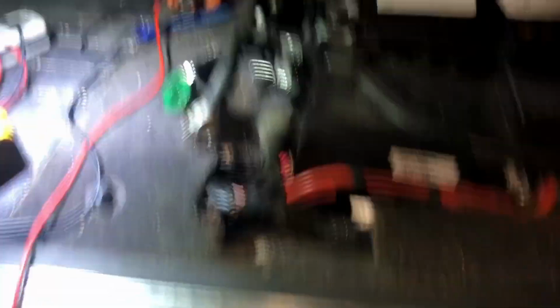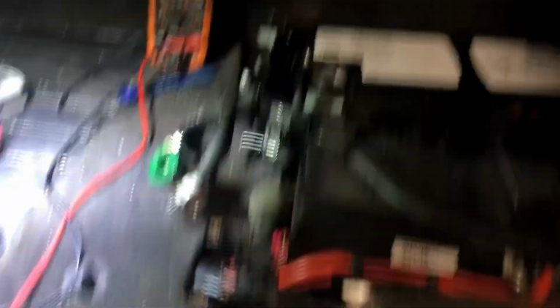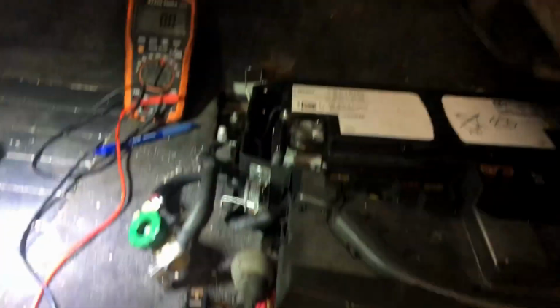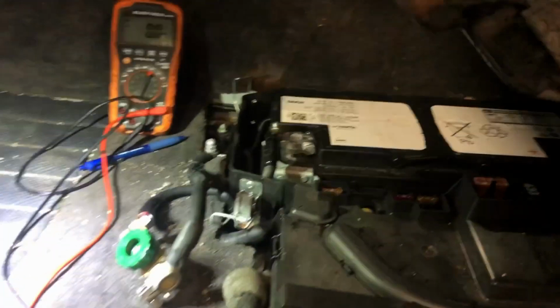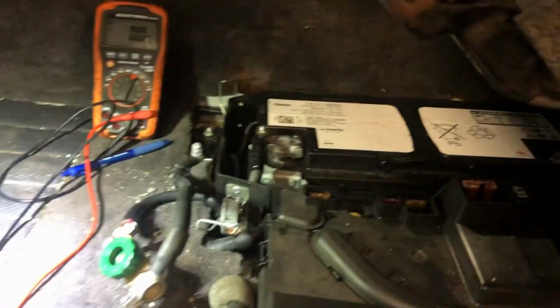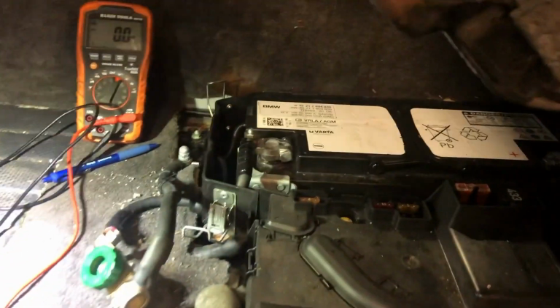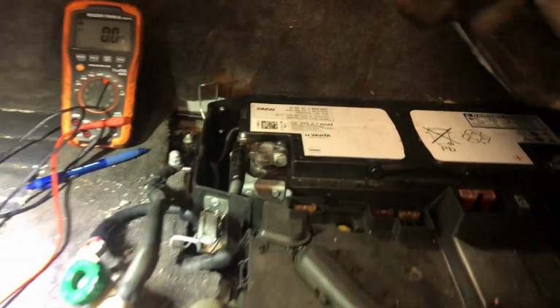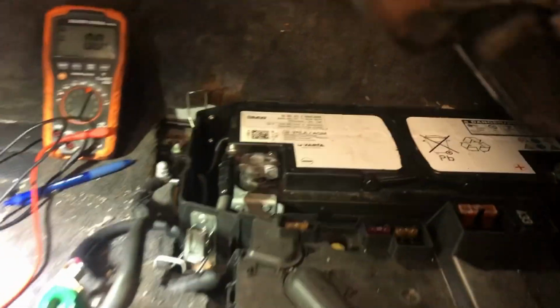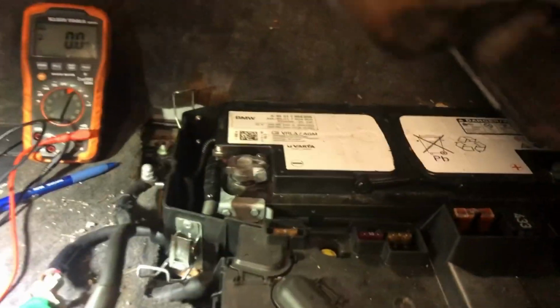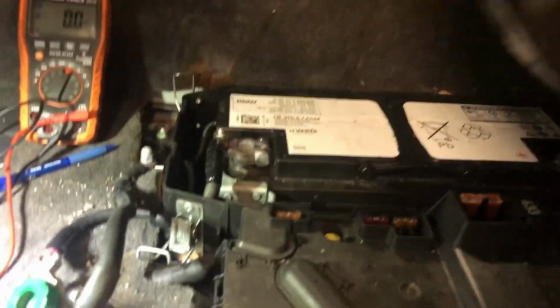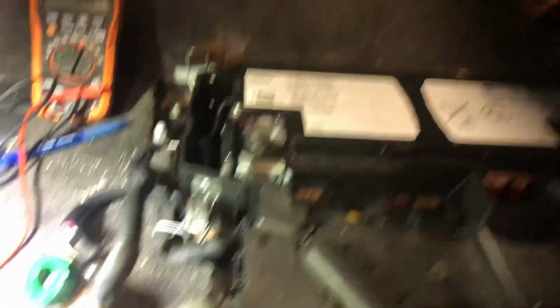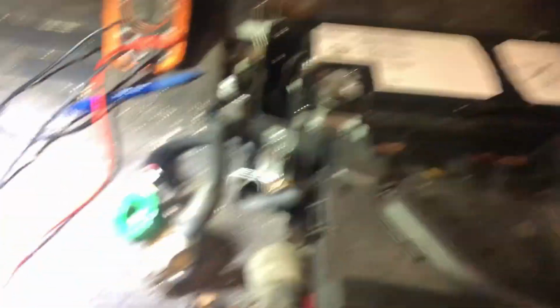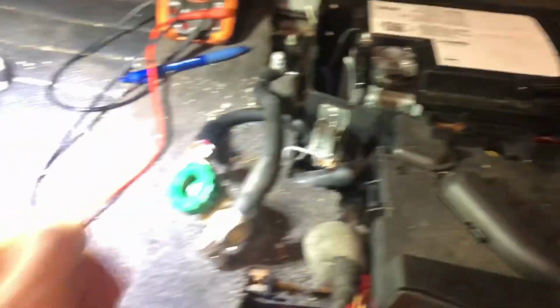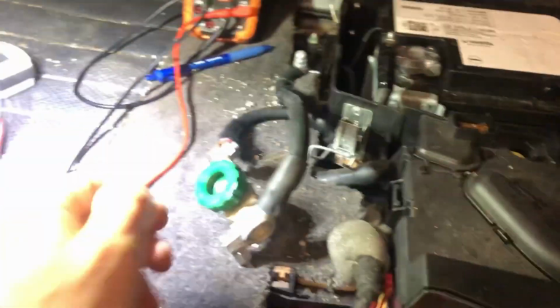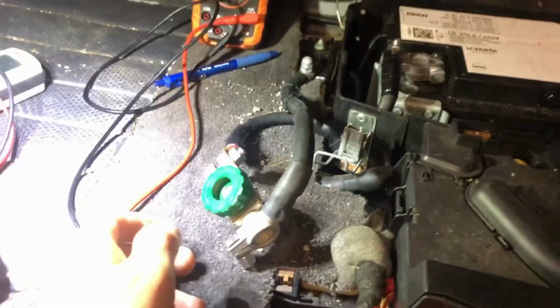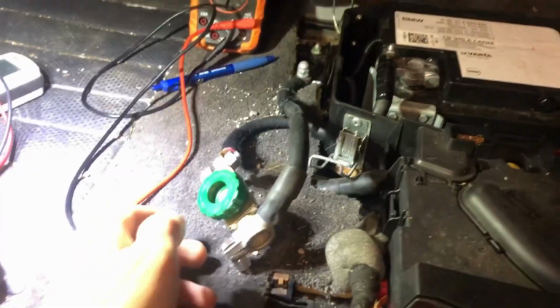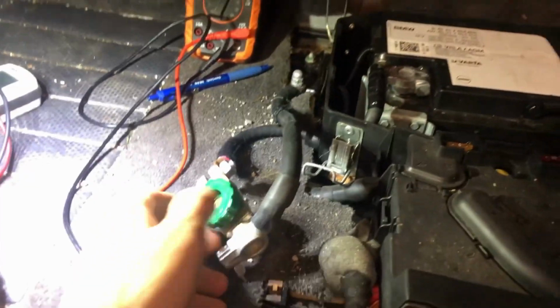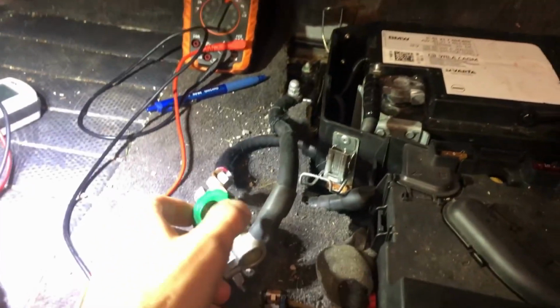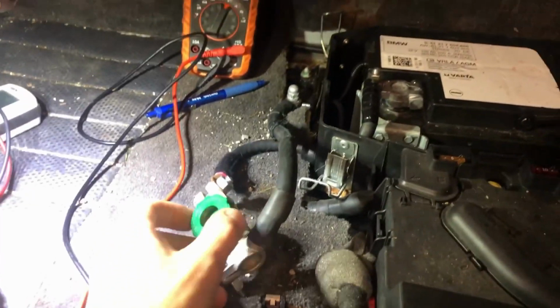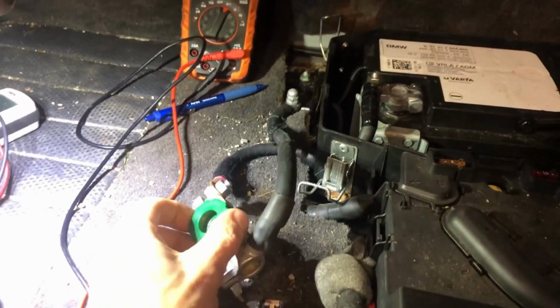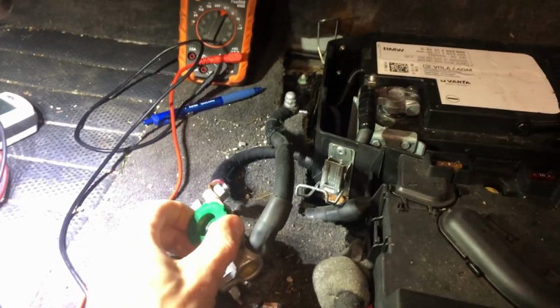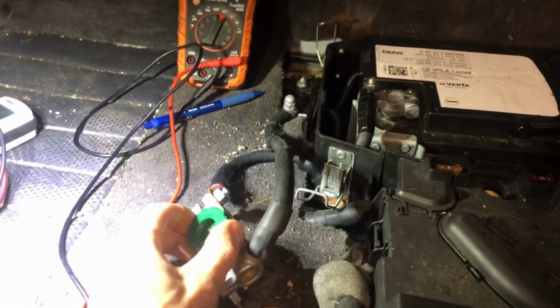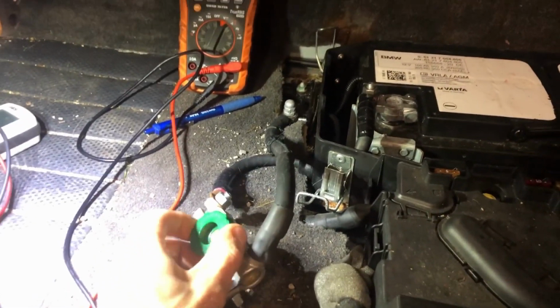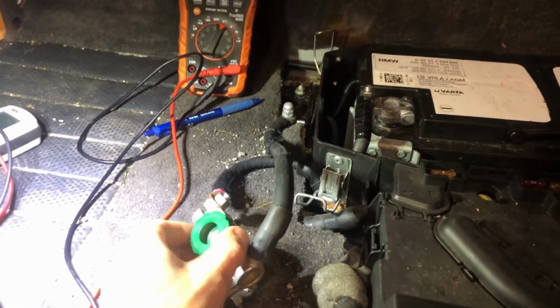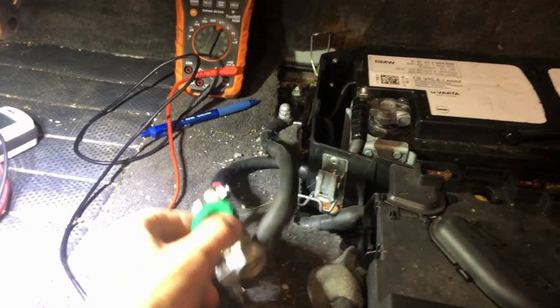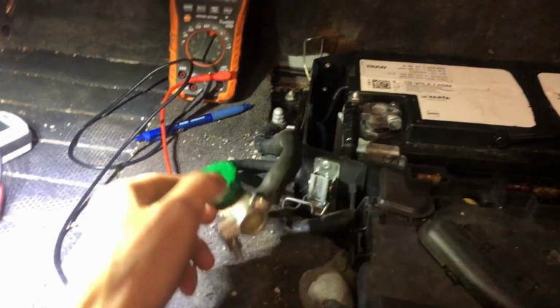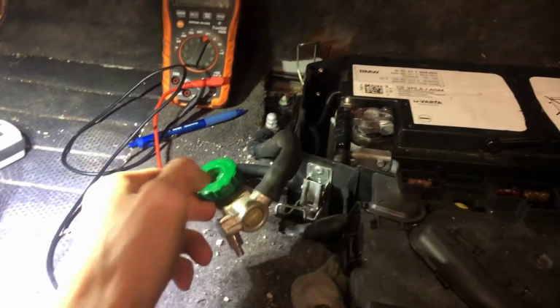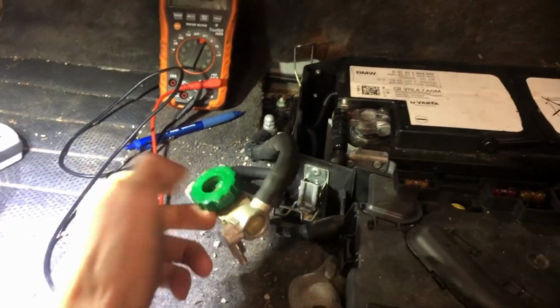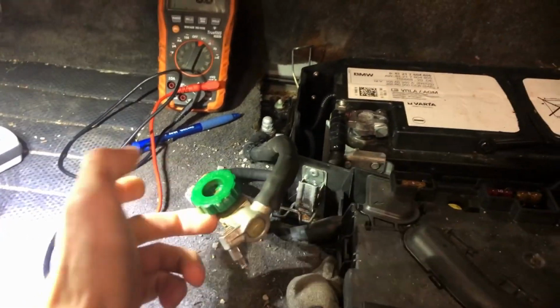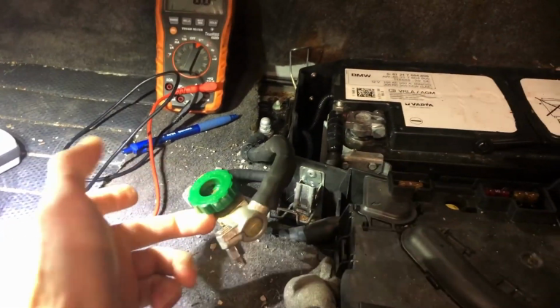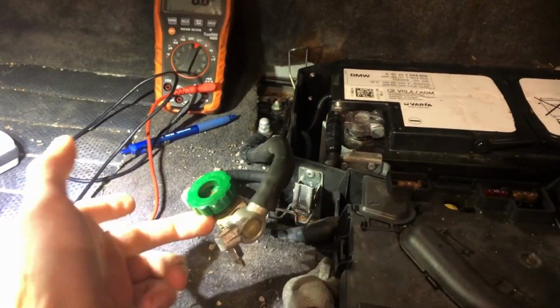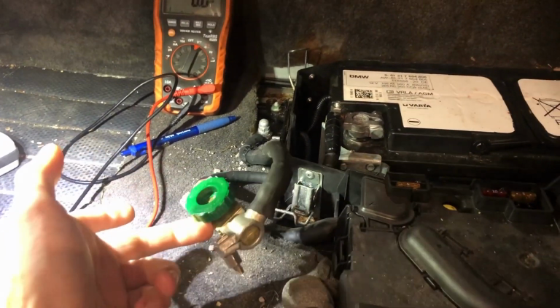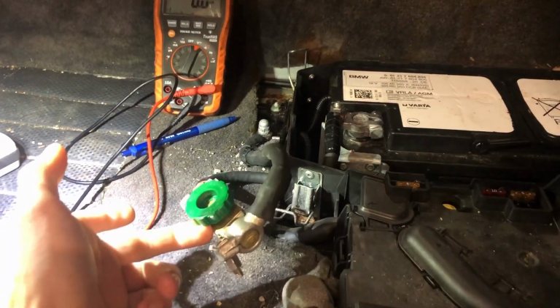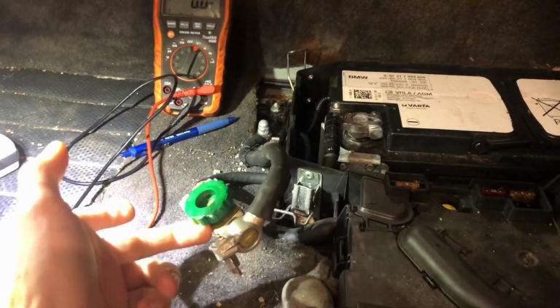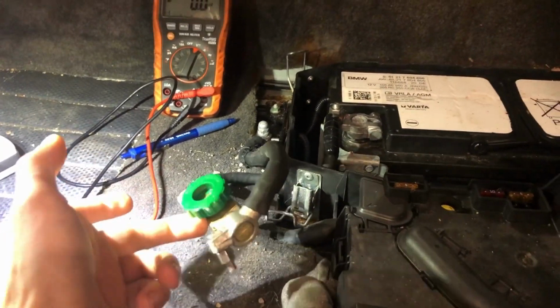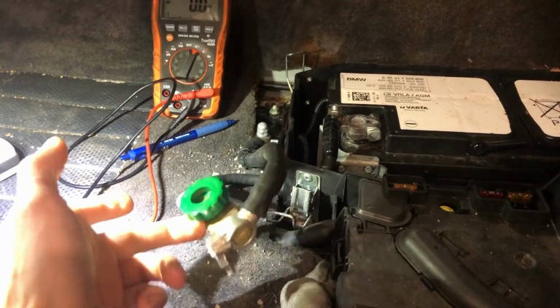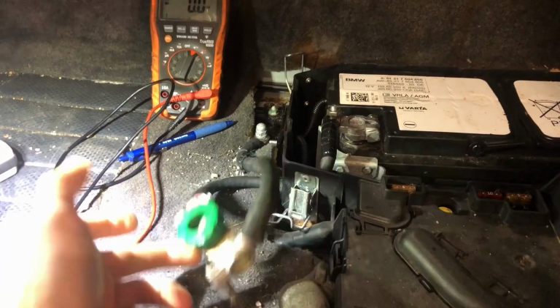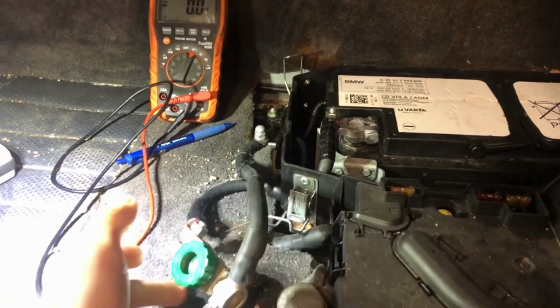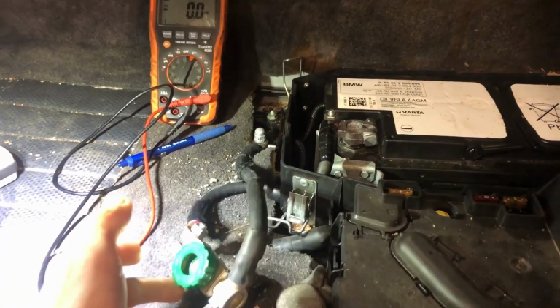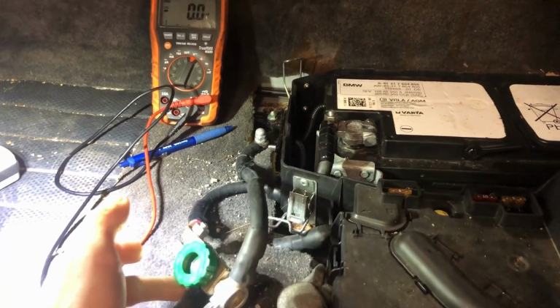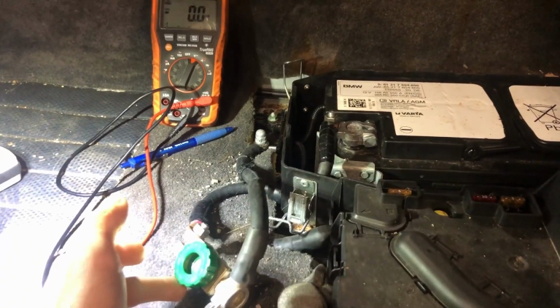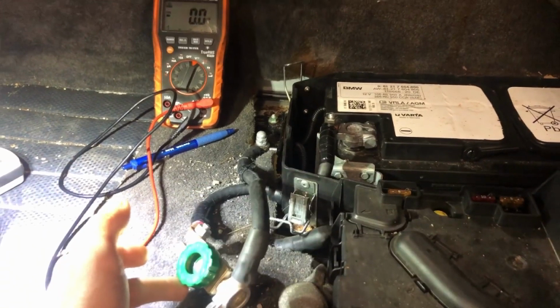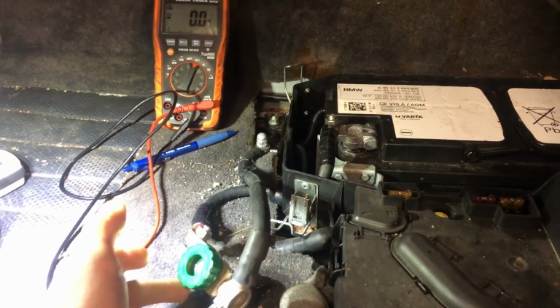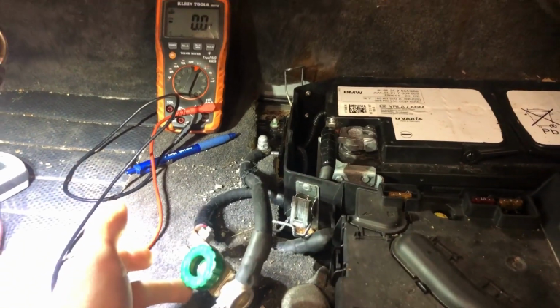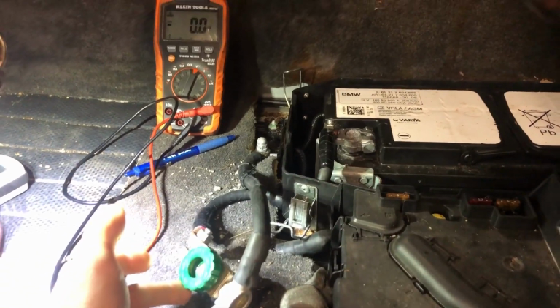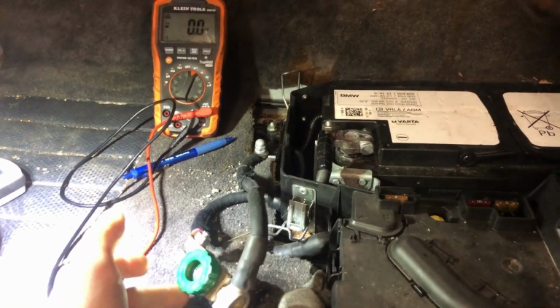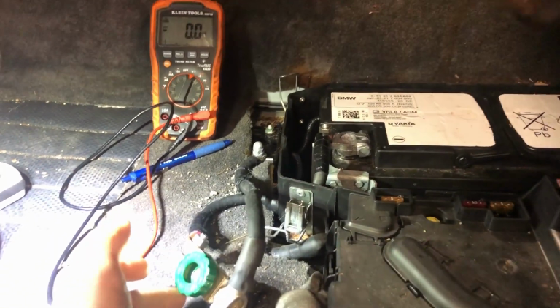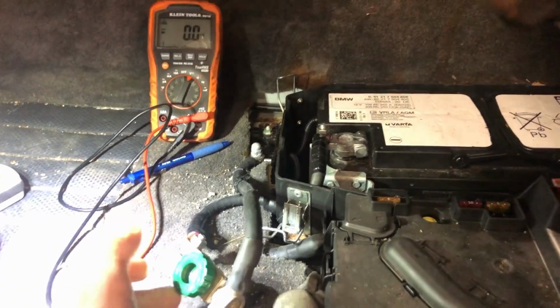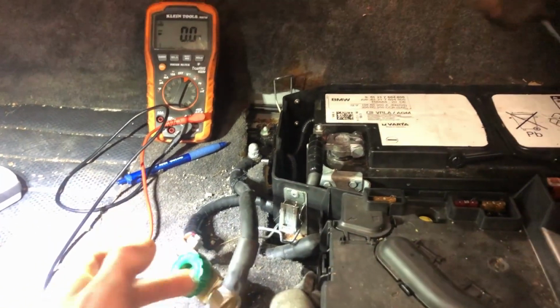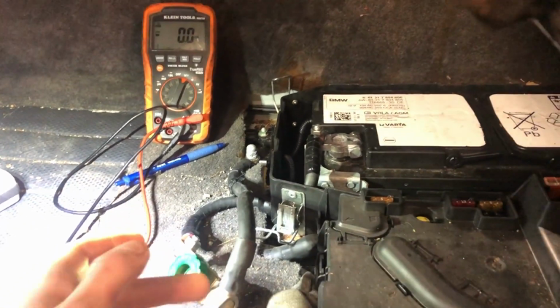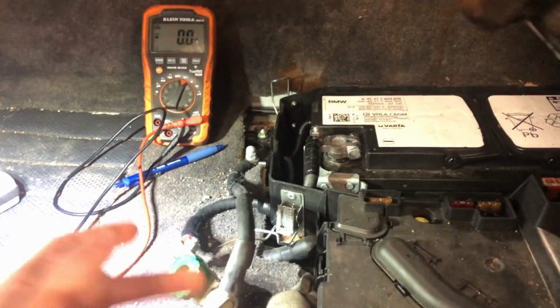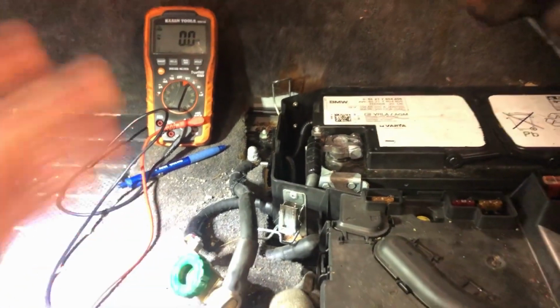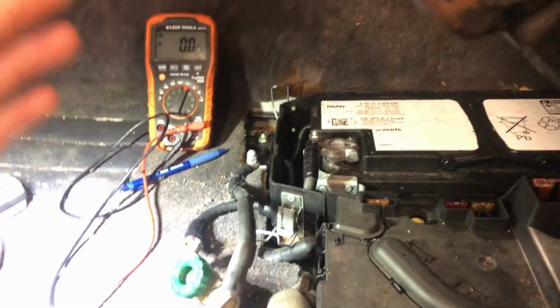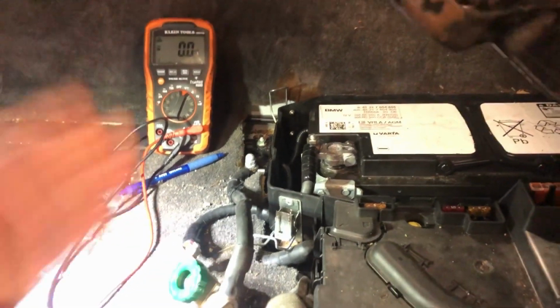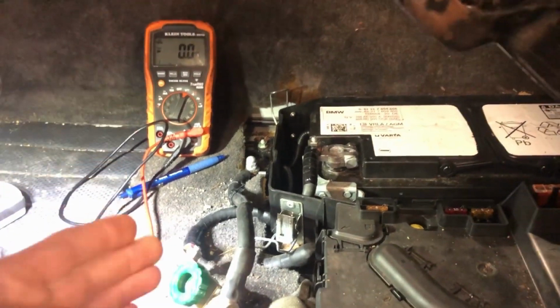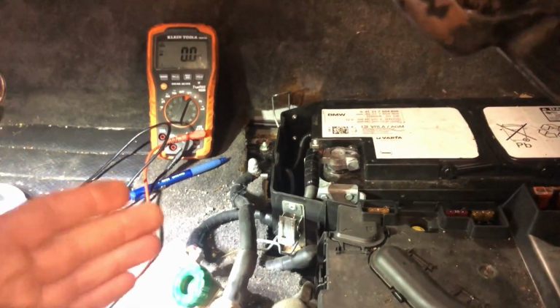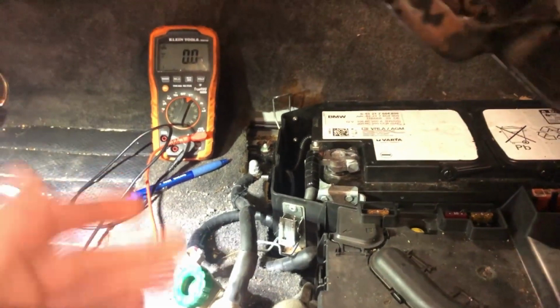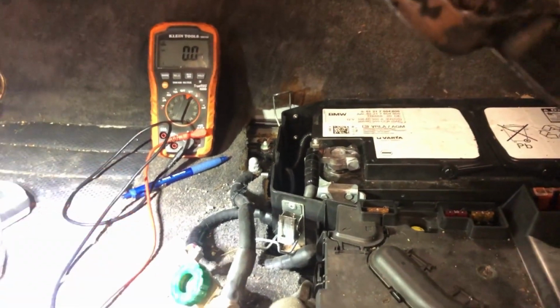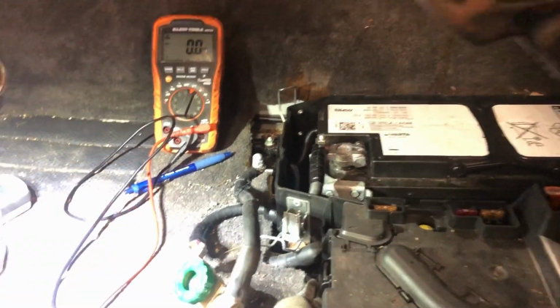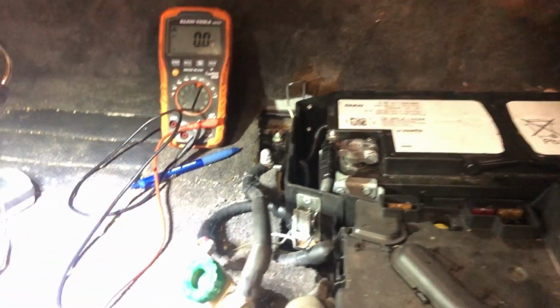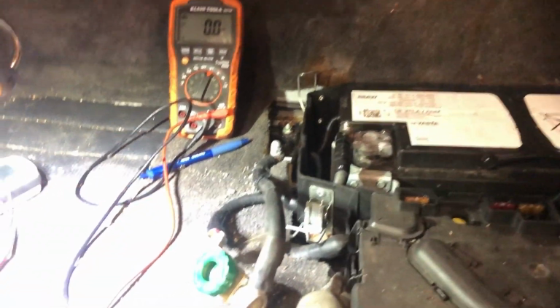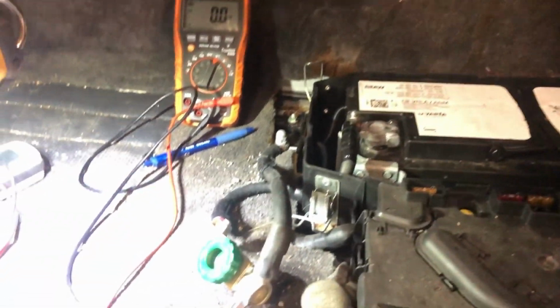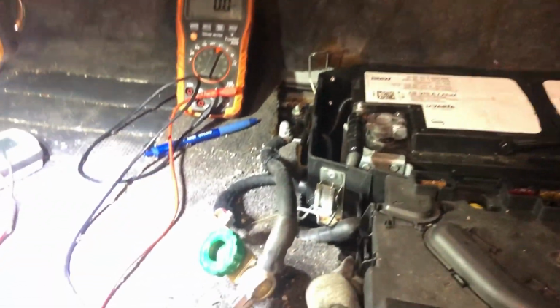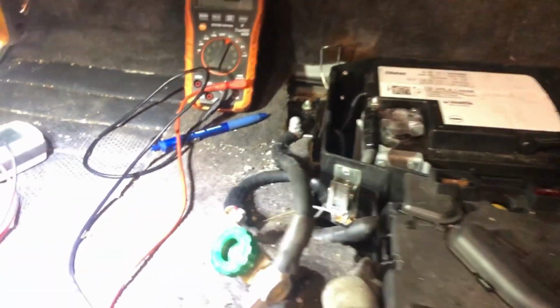We've got the battery. This one has a disconnect in there, so it's going to make life for this one nice and easy to diagnose. We'll go over that shortly.